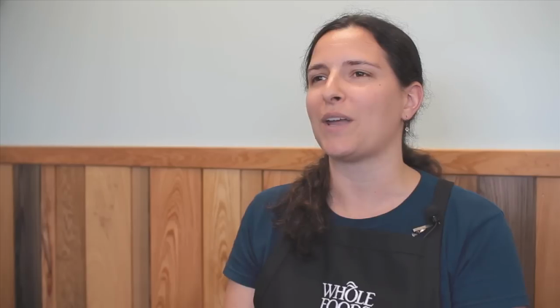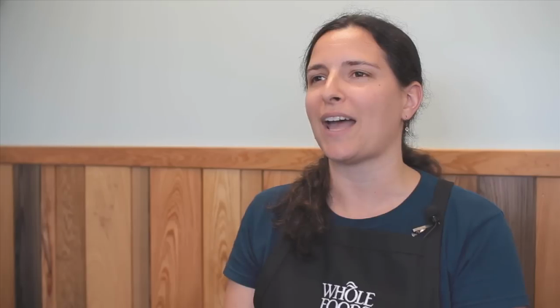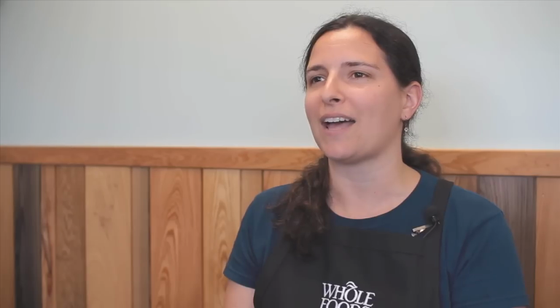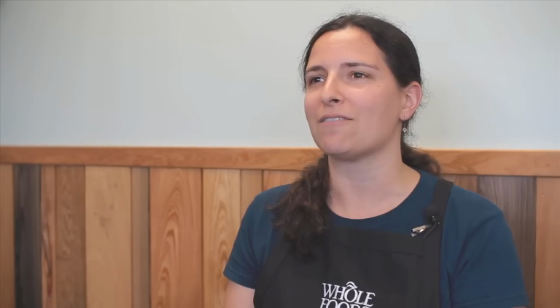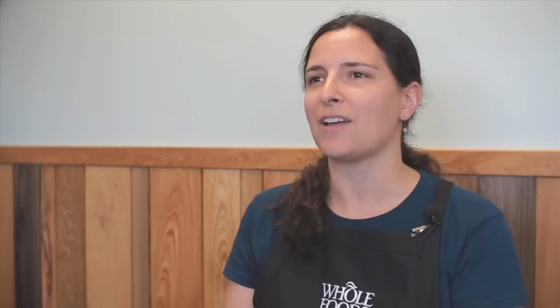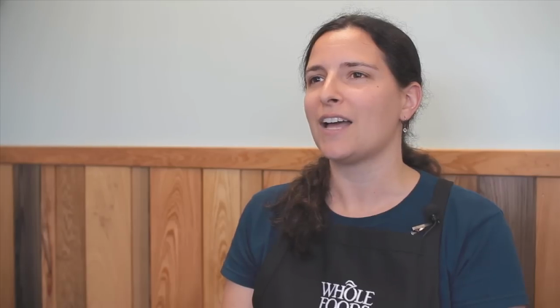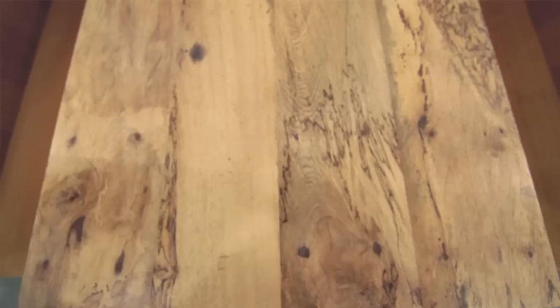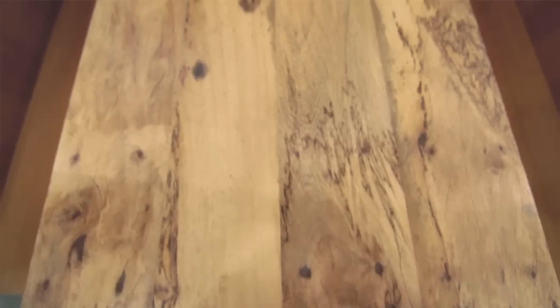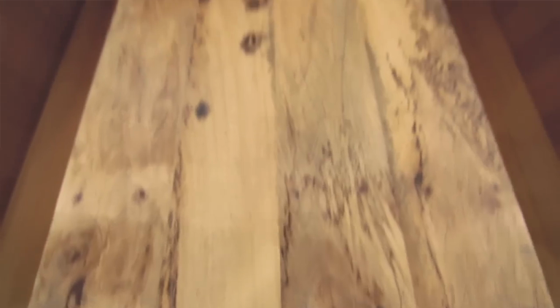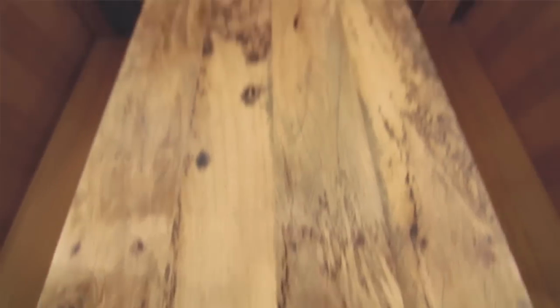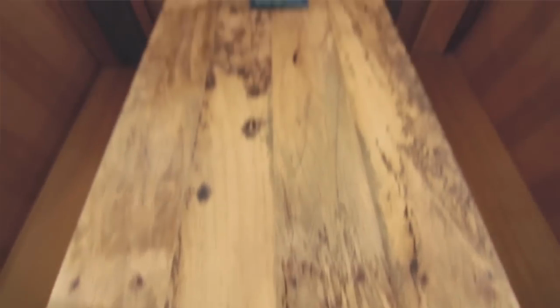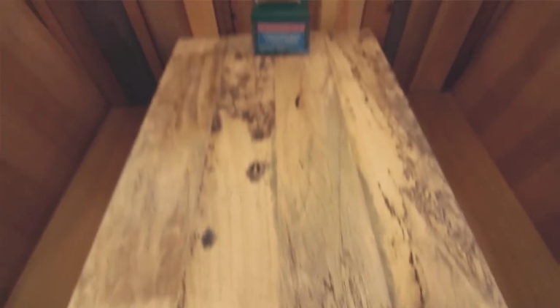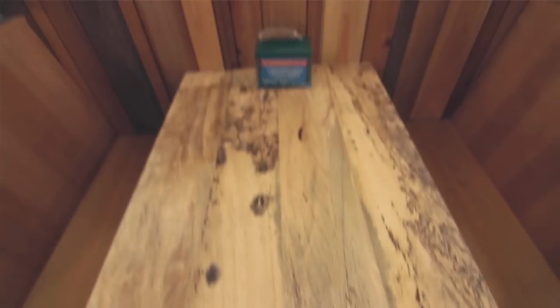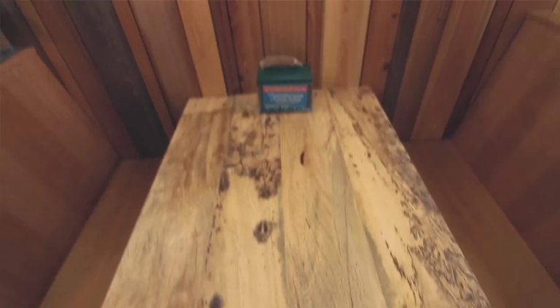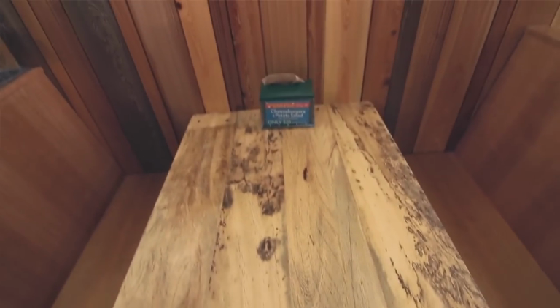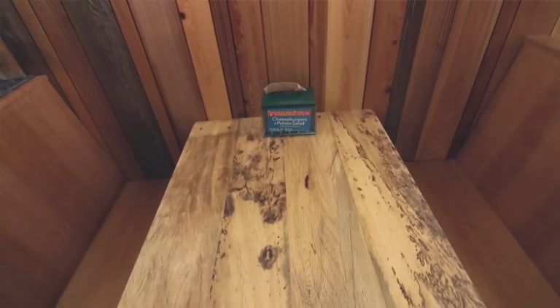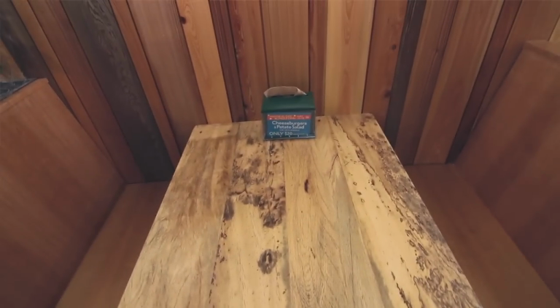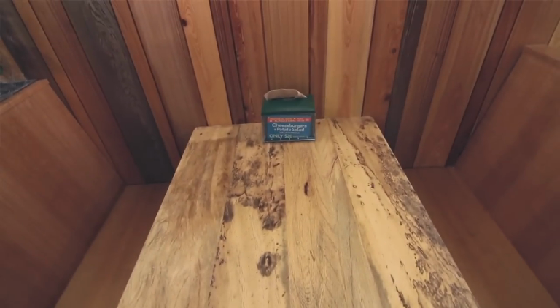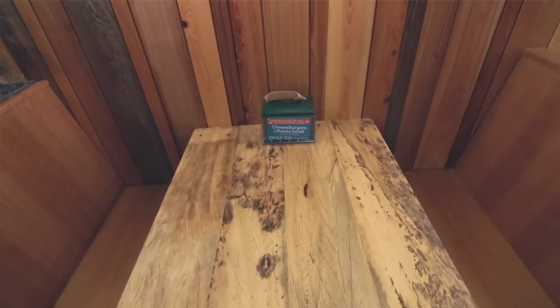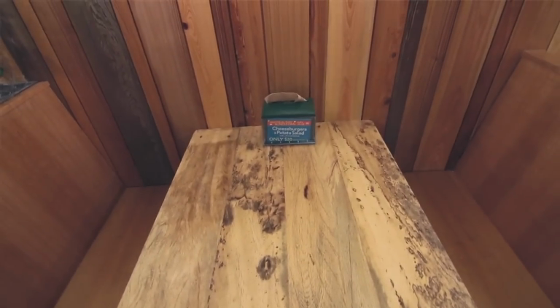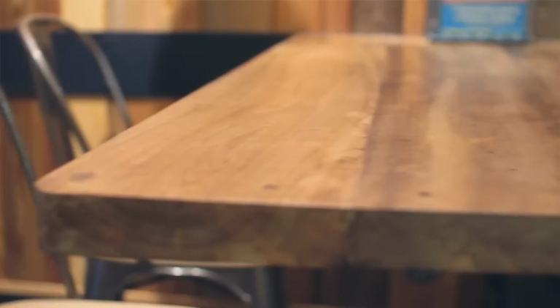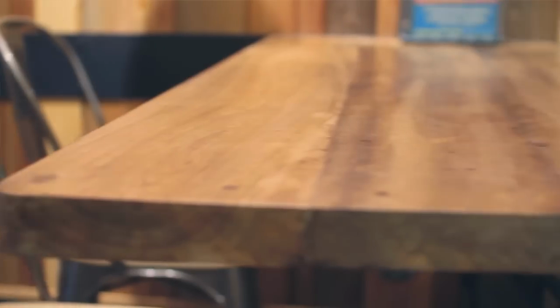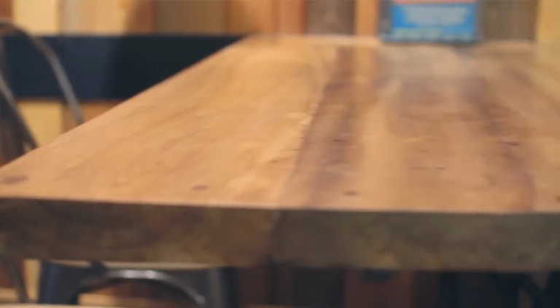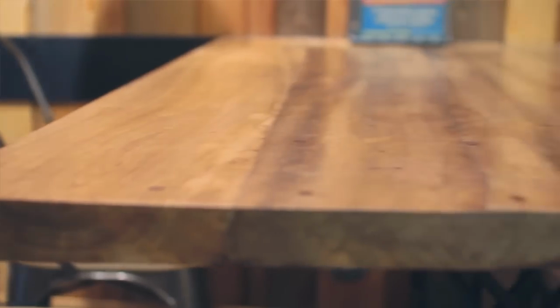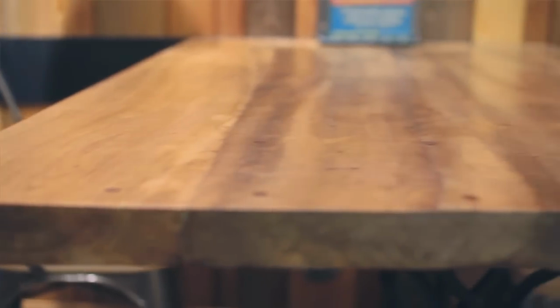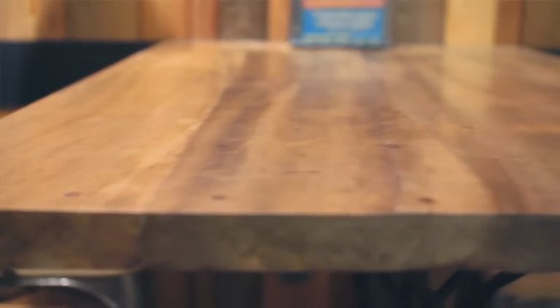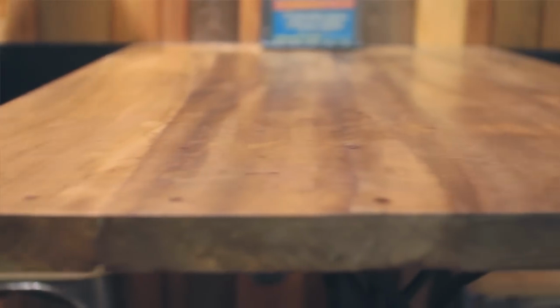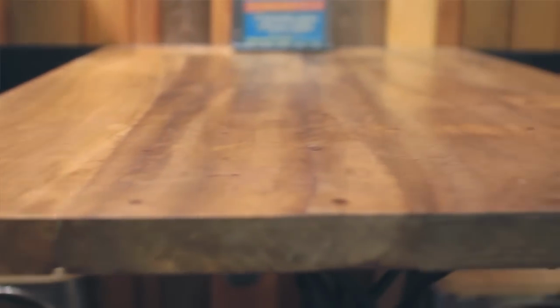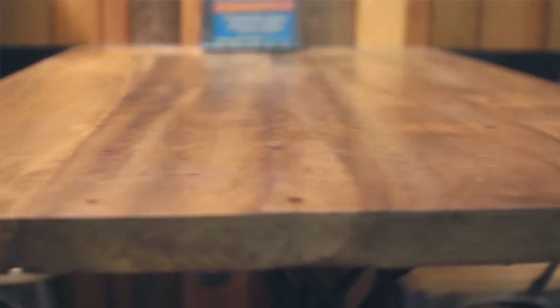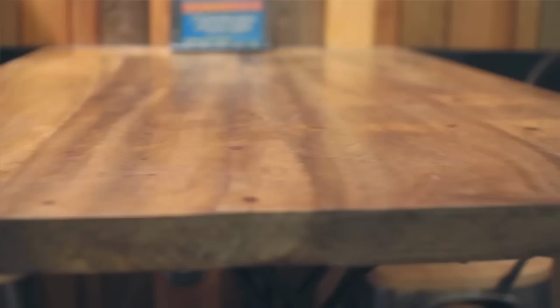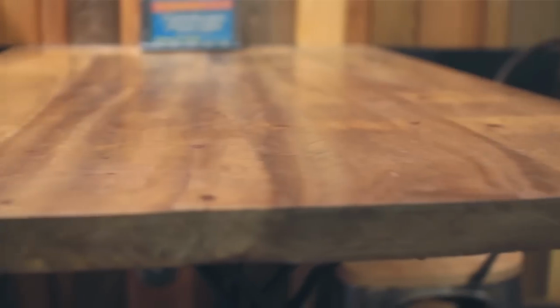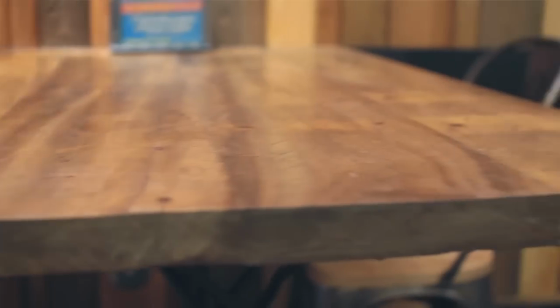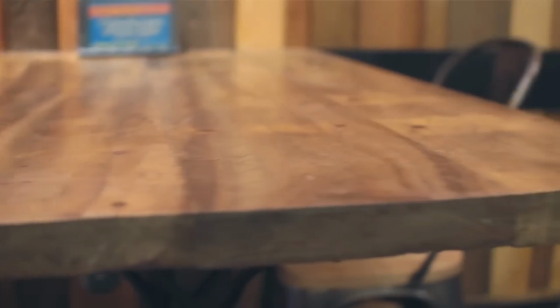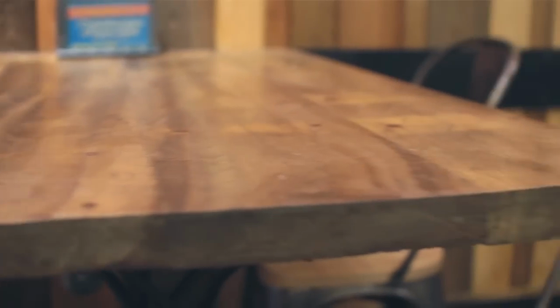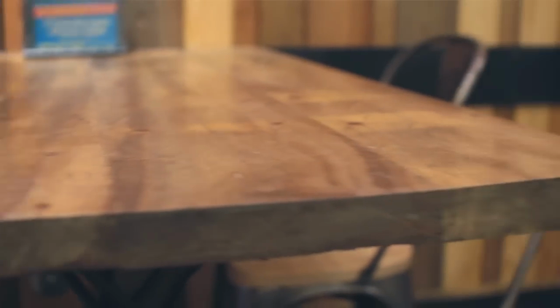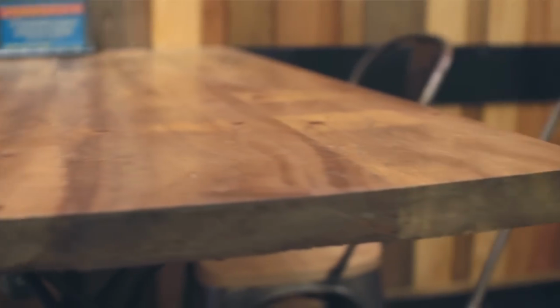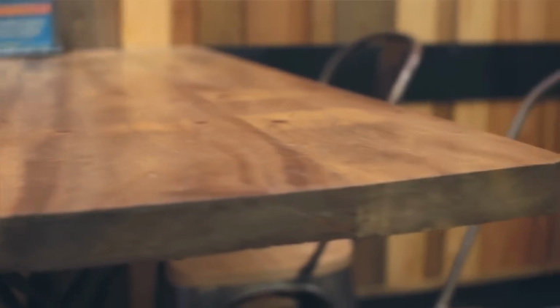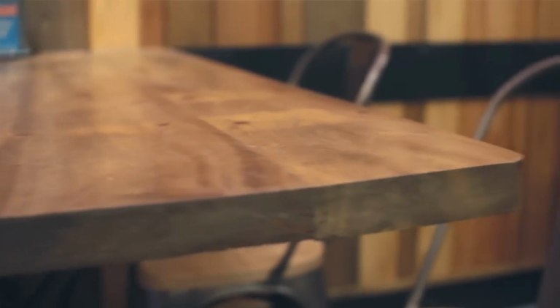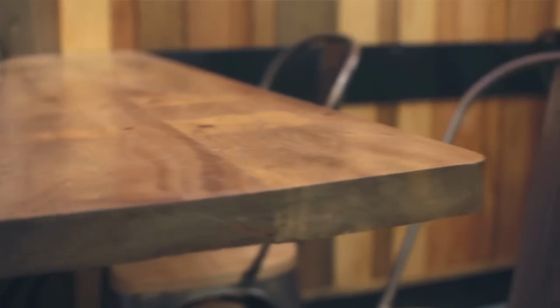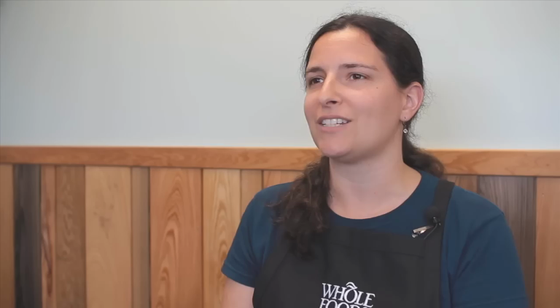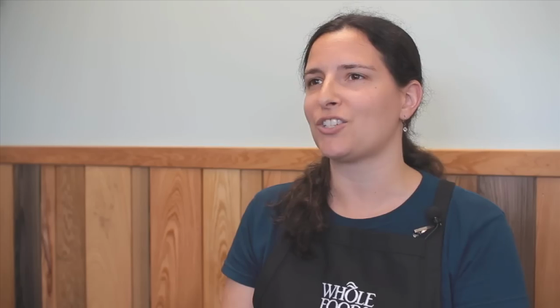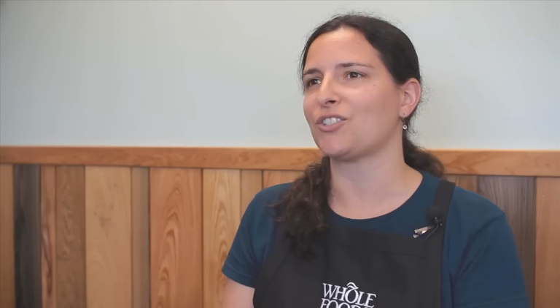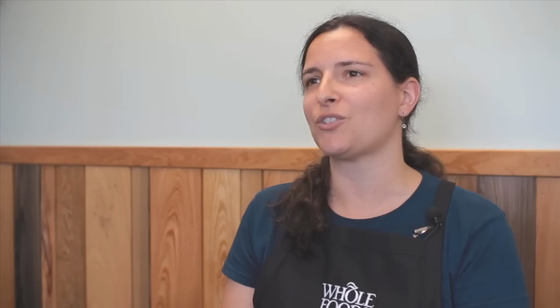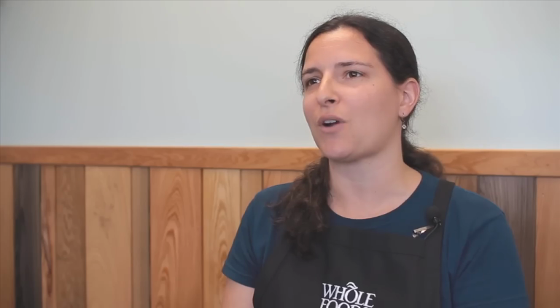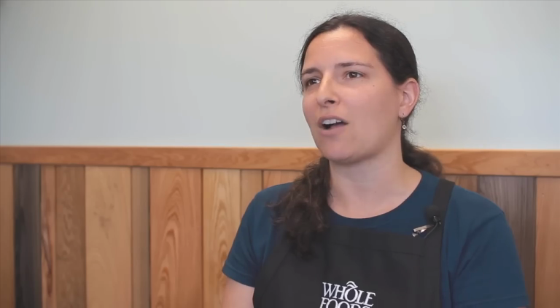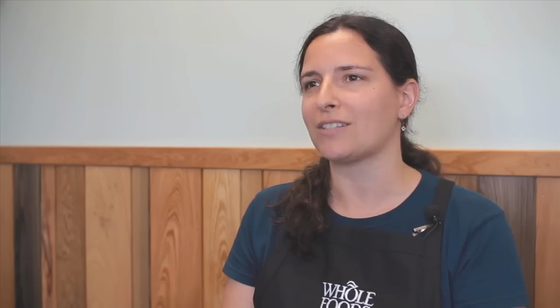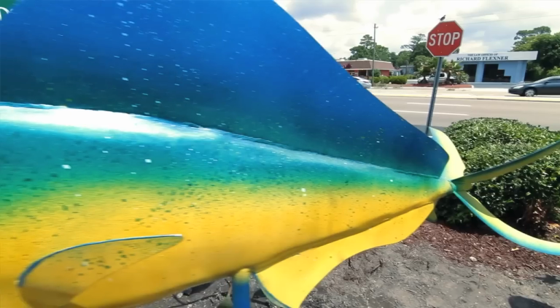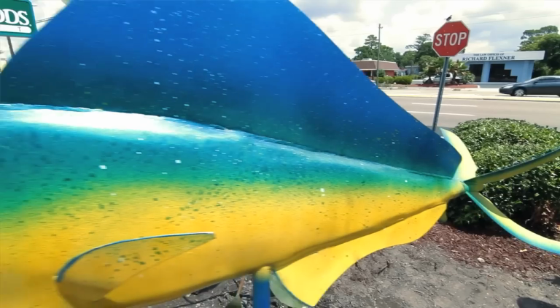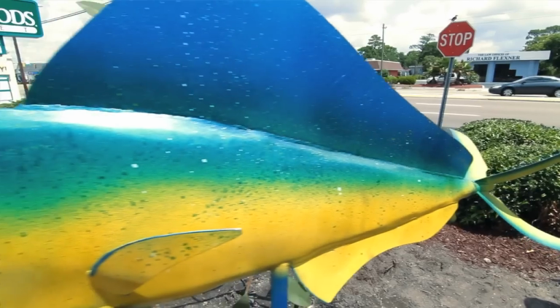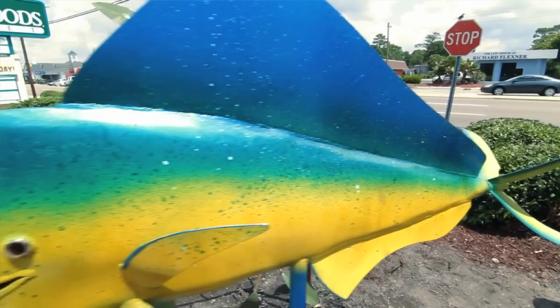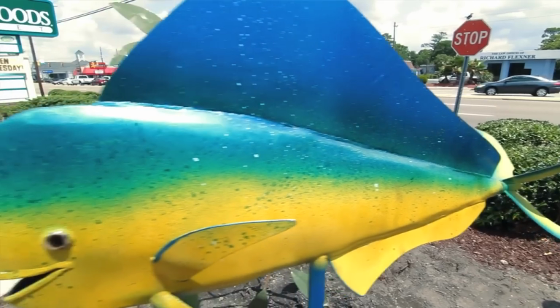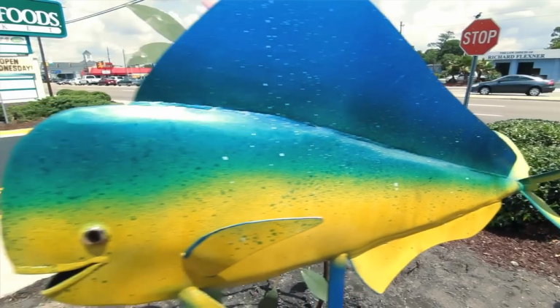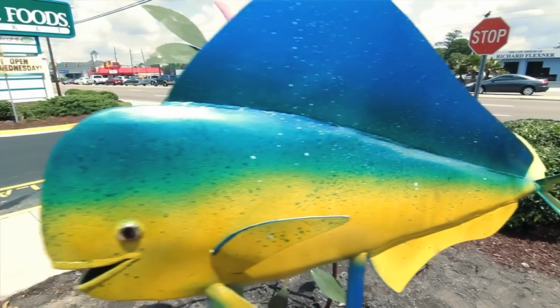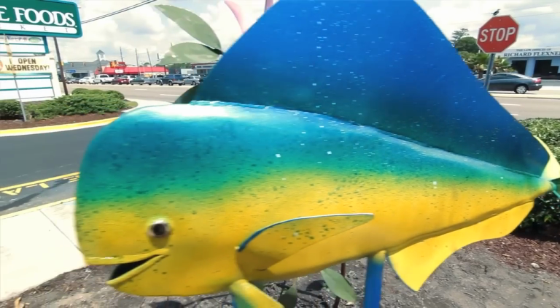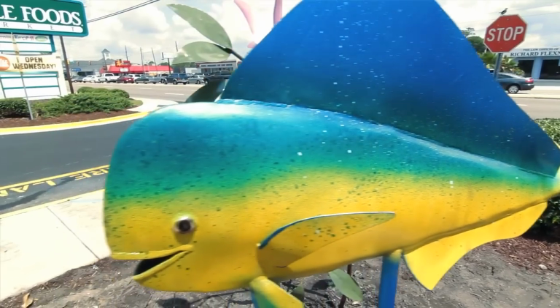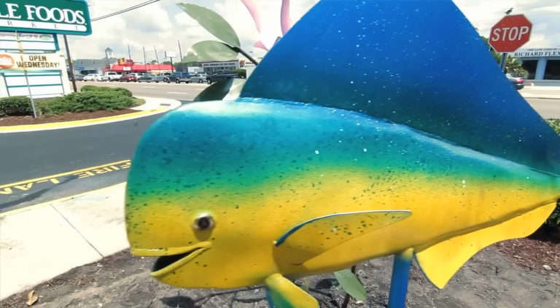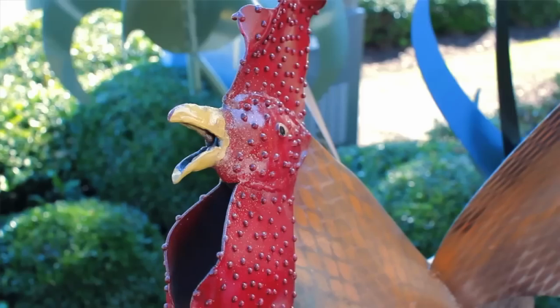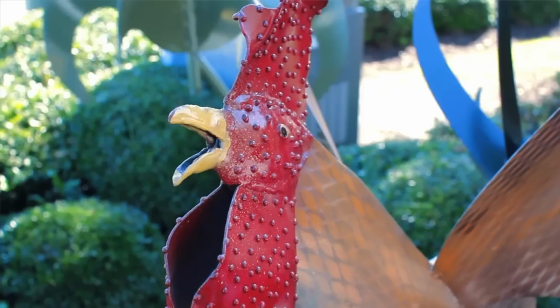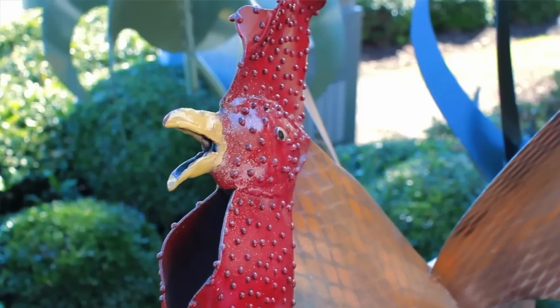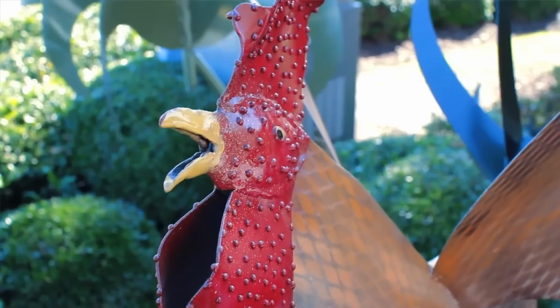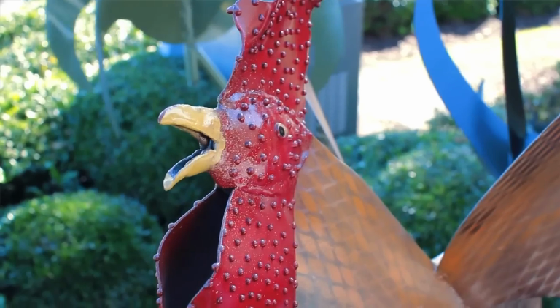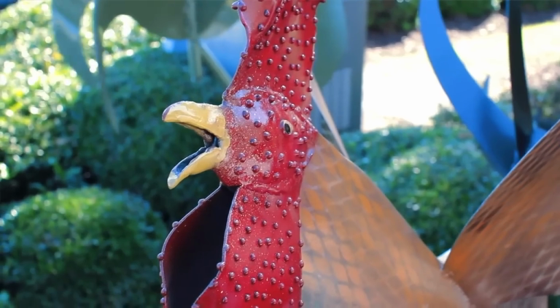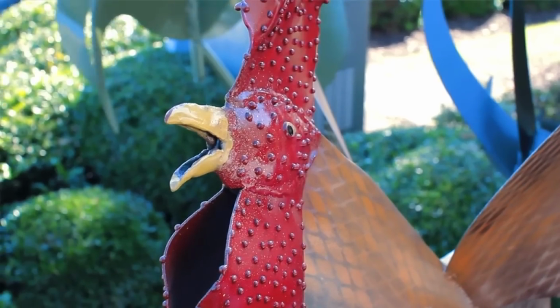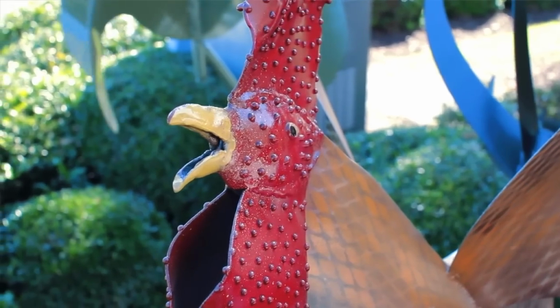We have table tops in the cafe that were made by a local artist. In addition to our outside seating area, we have whirly gigs.